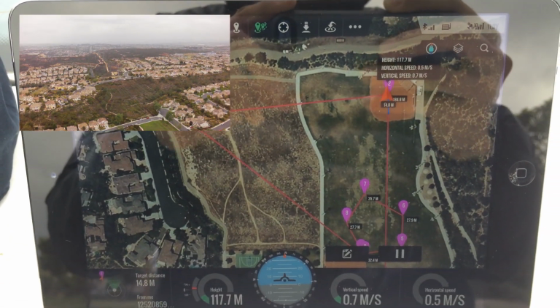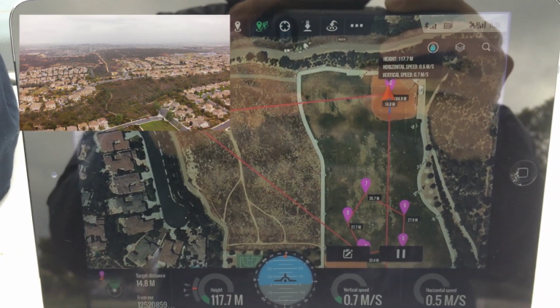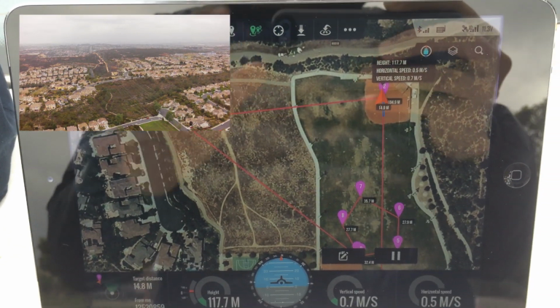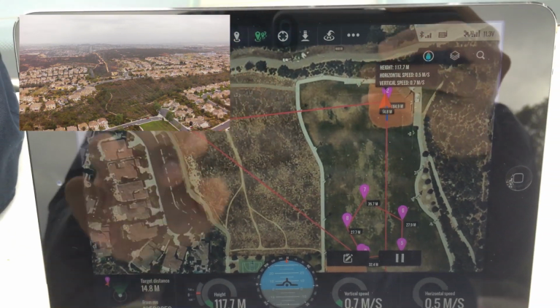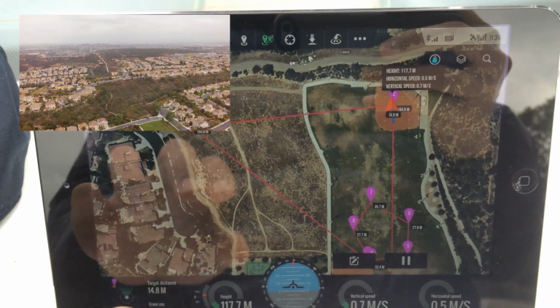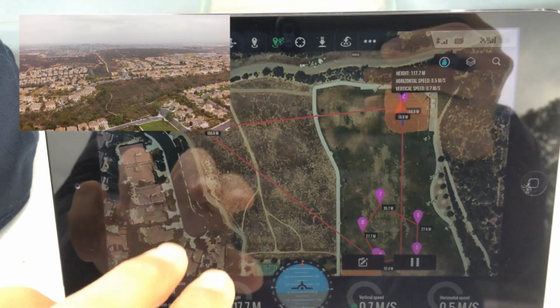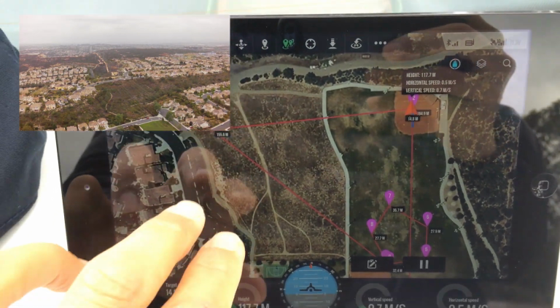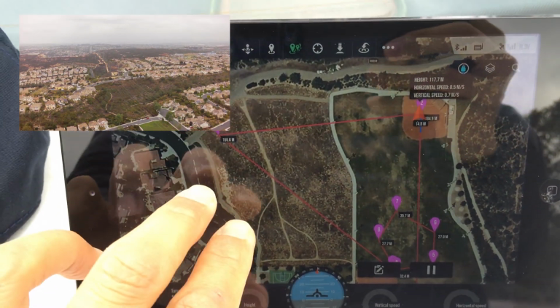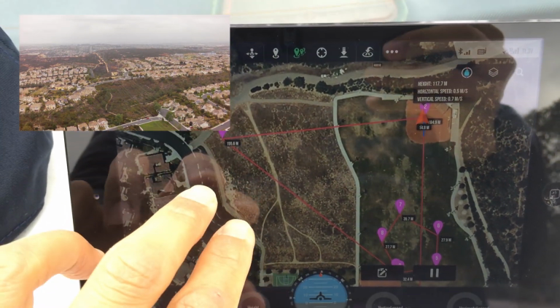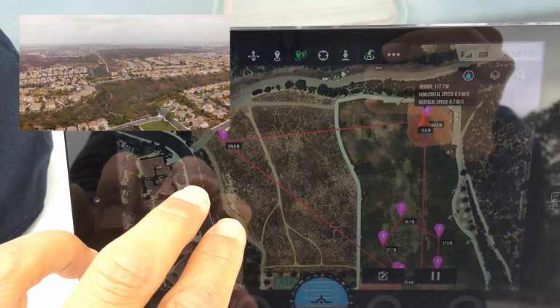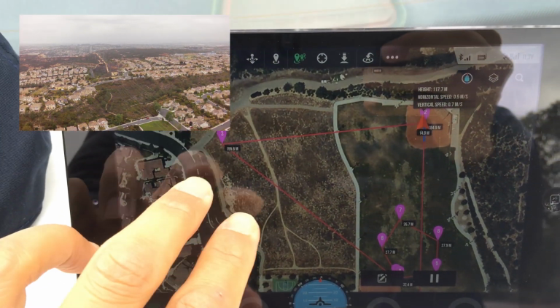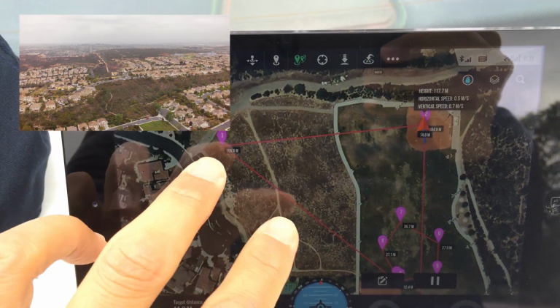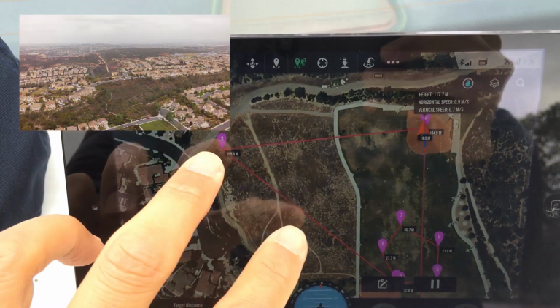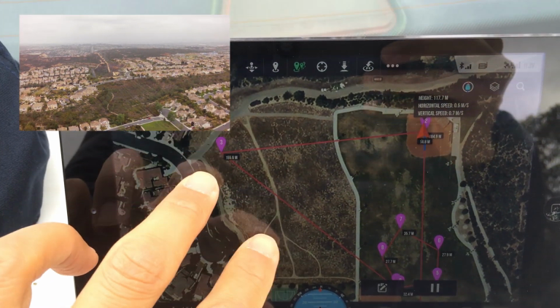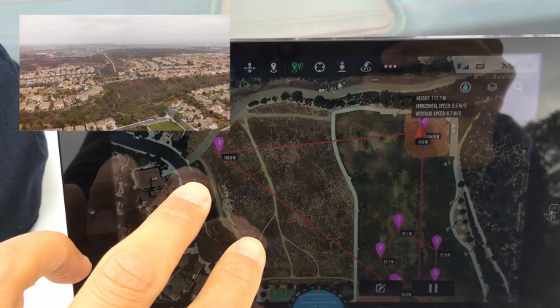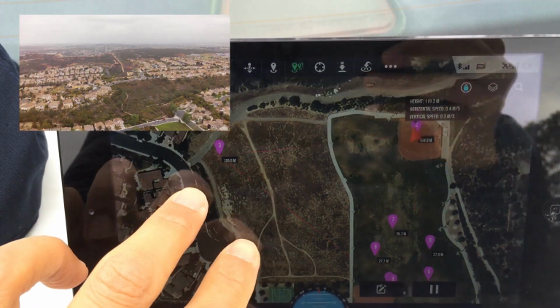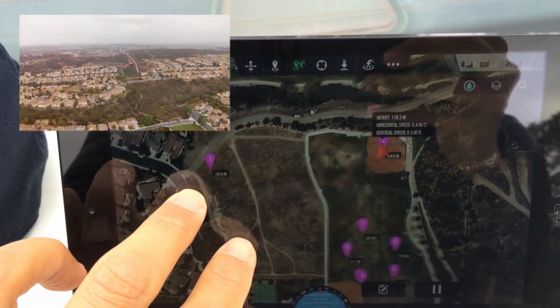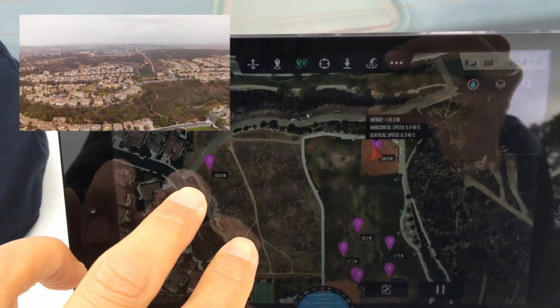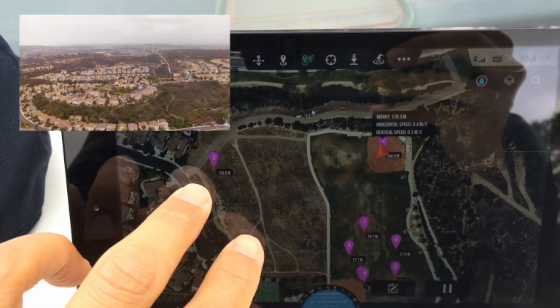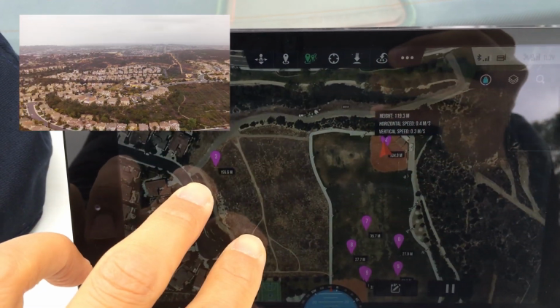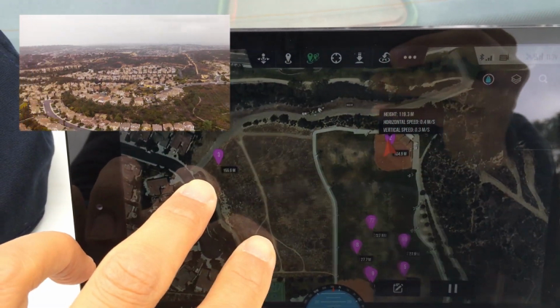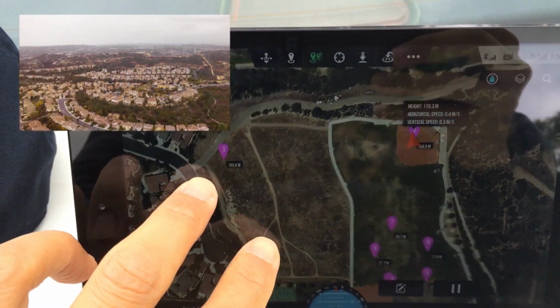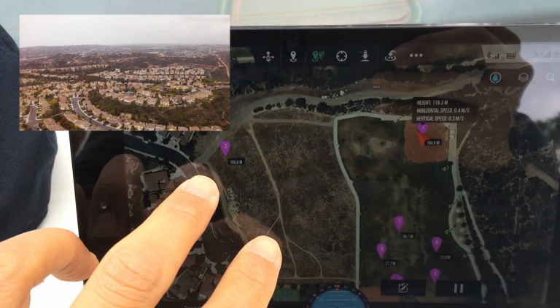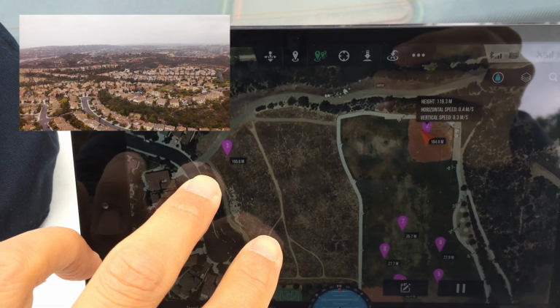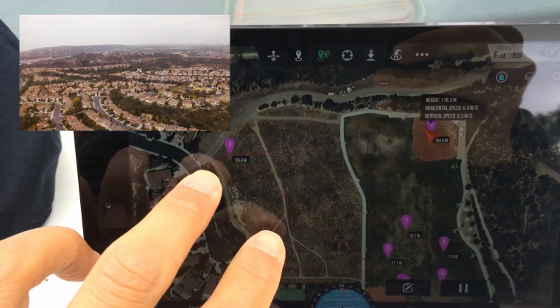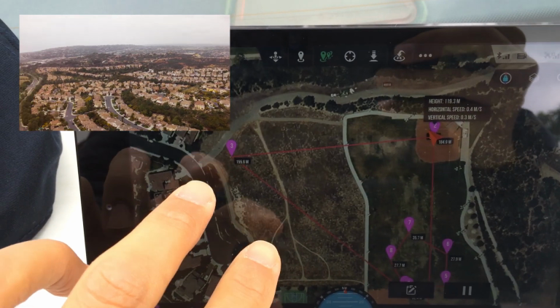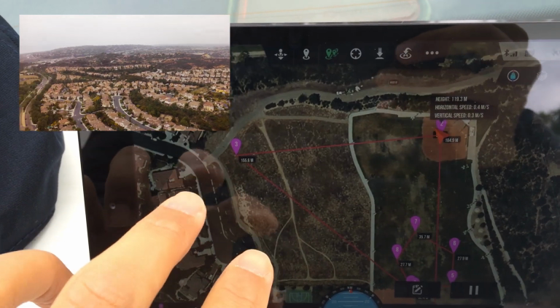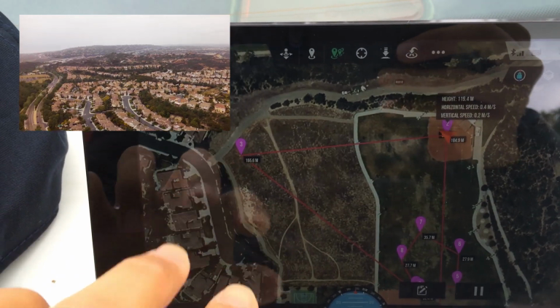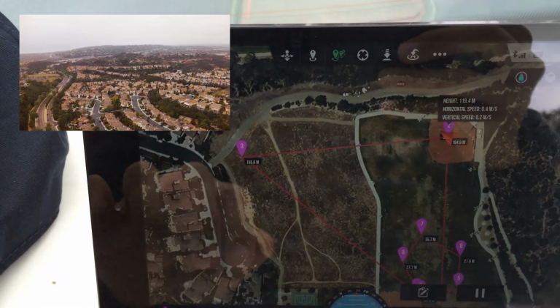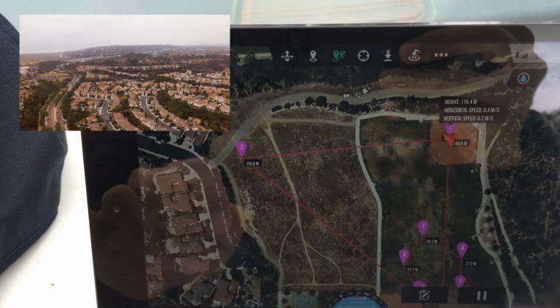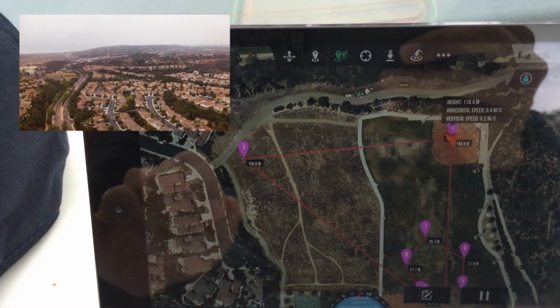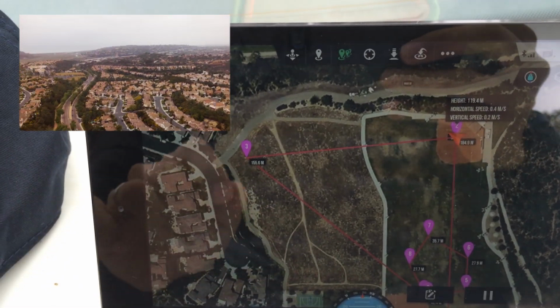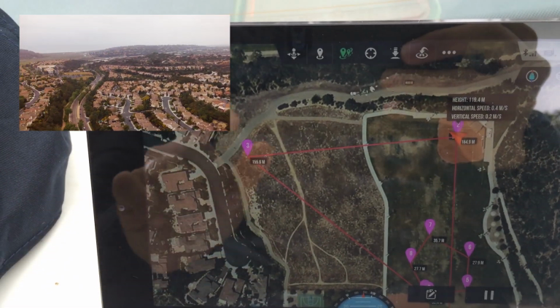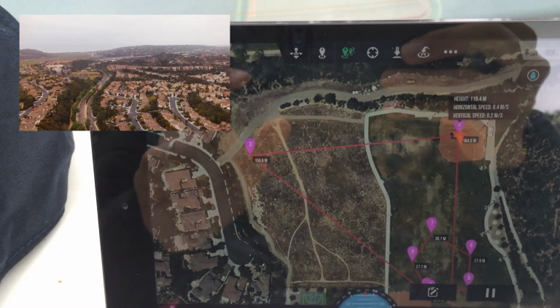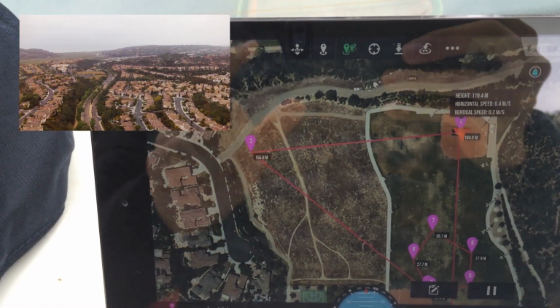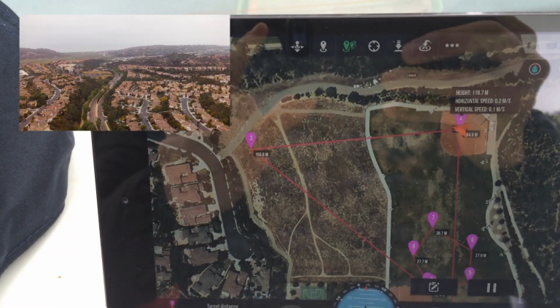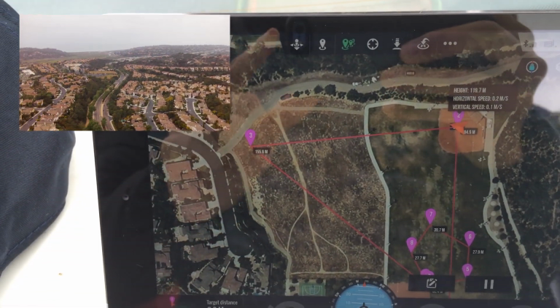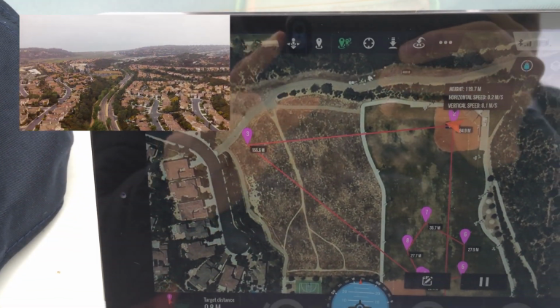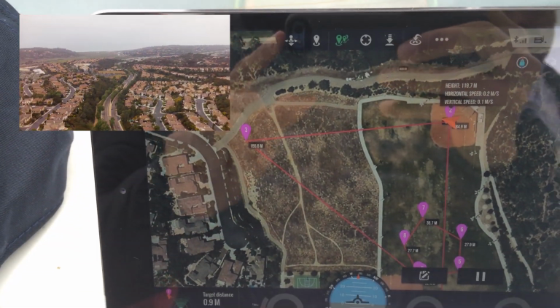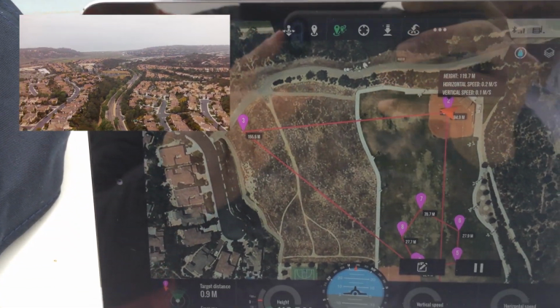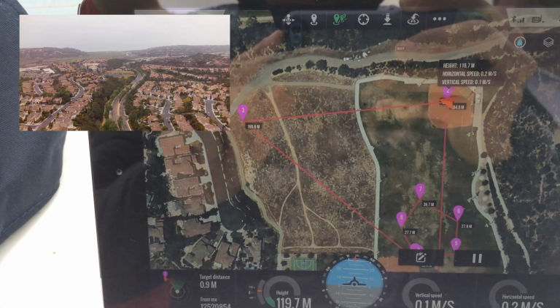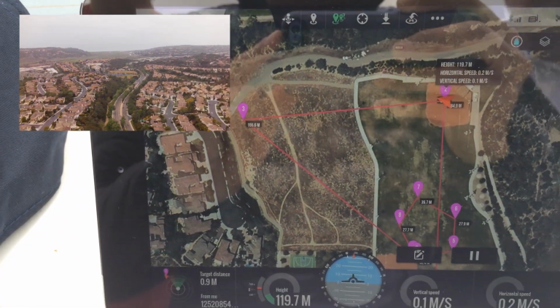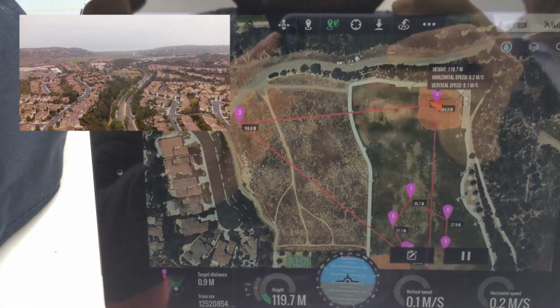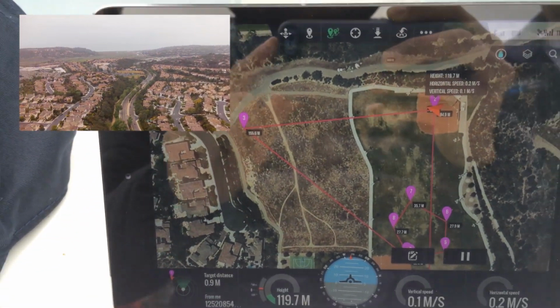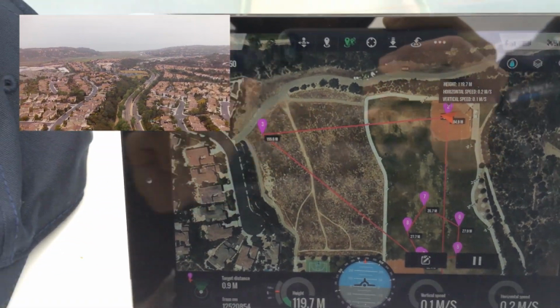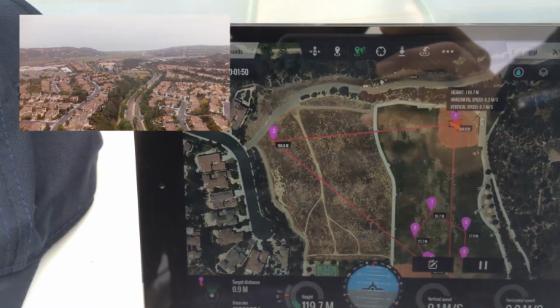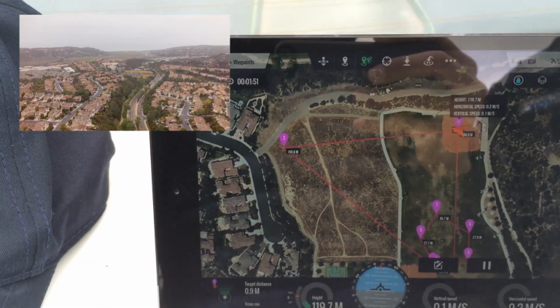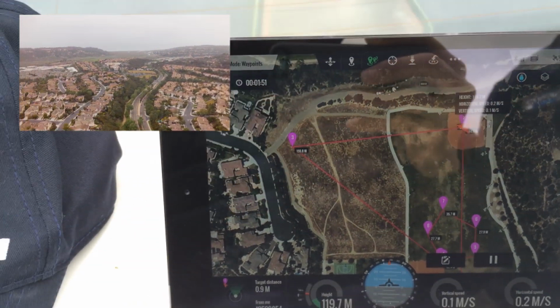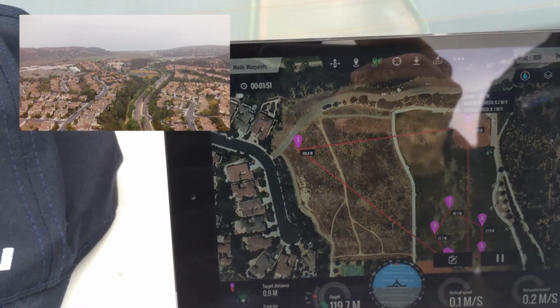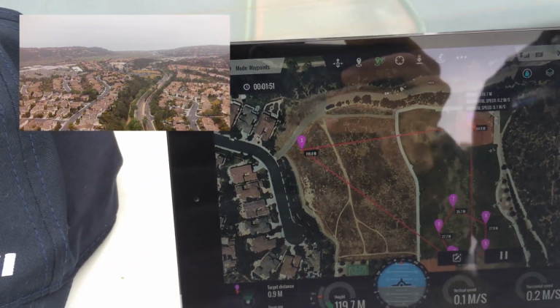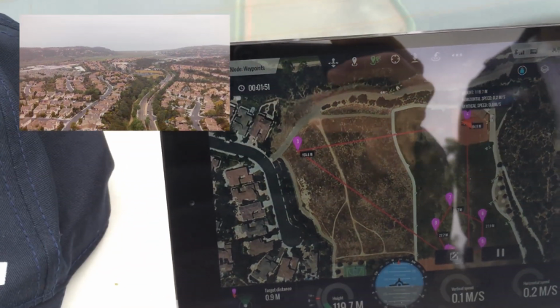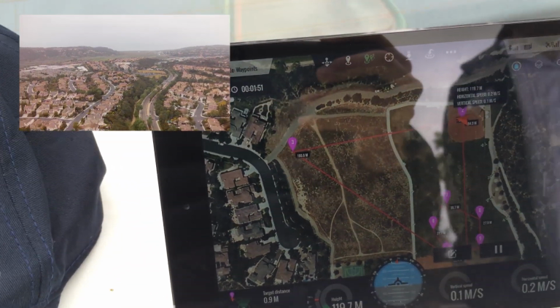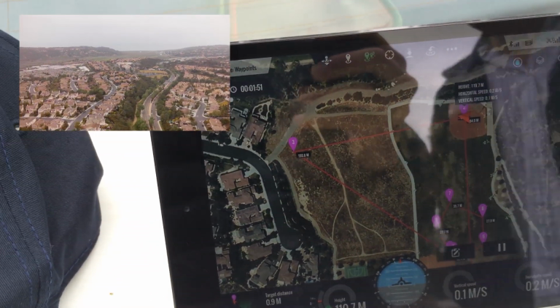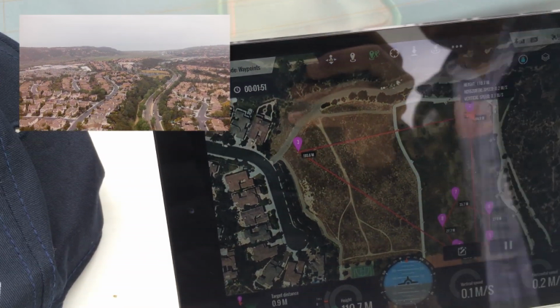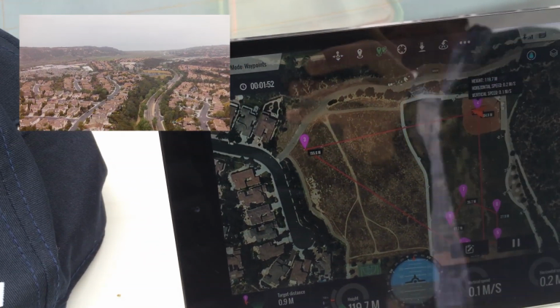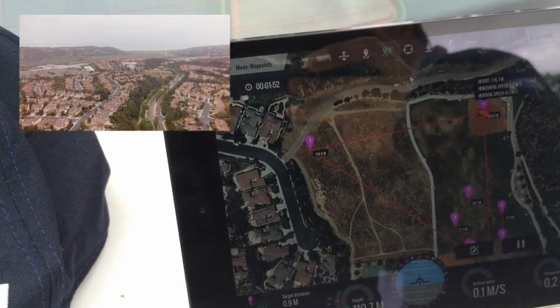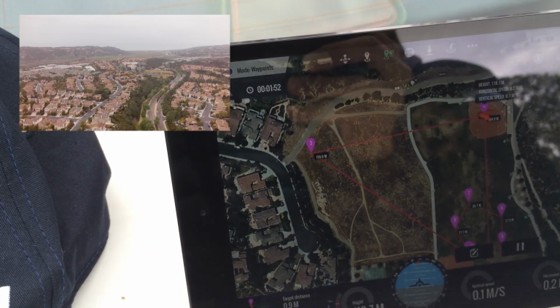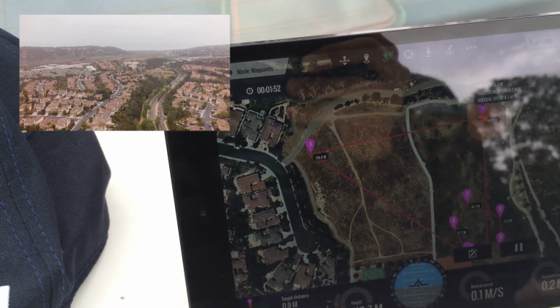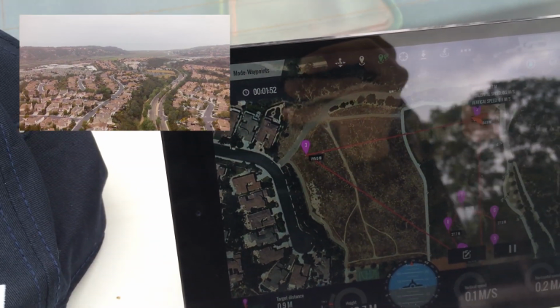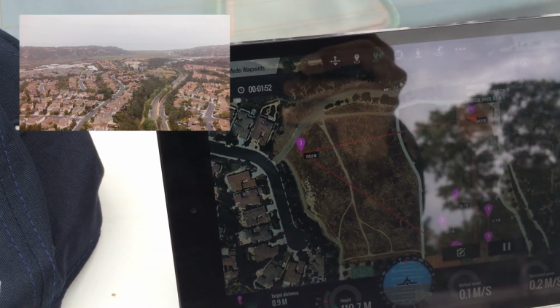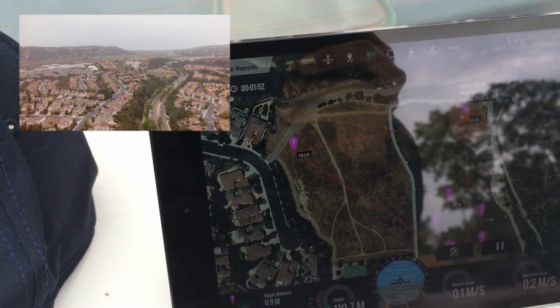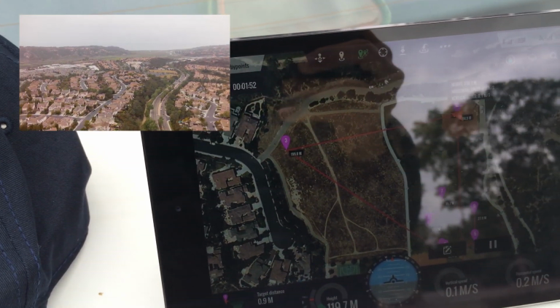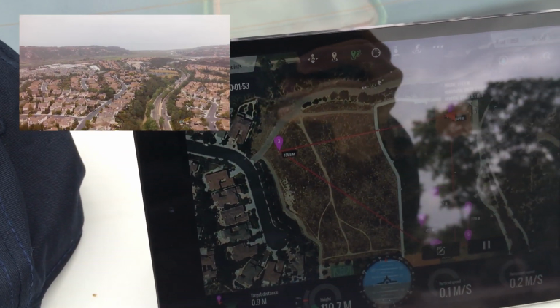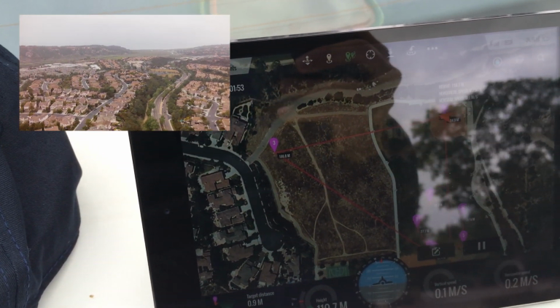Now here's what — what else to do now. That's it, it's at 120 meters. So we can point the camera straight down.